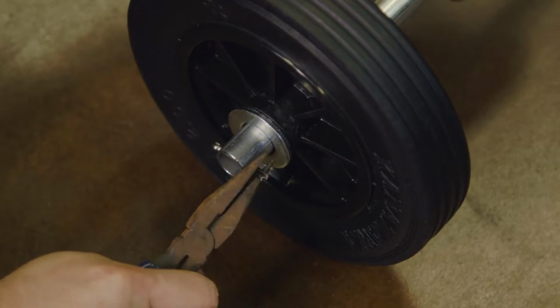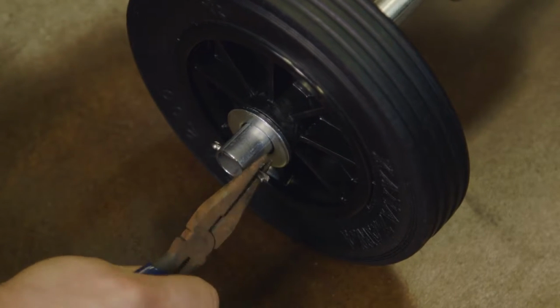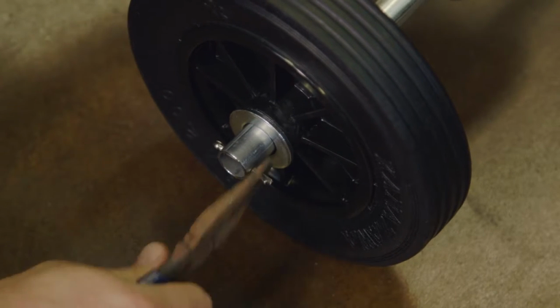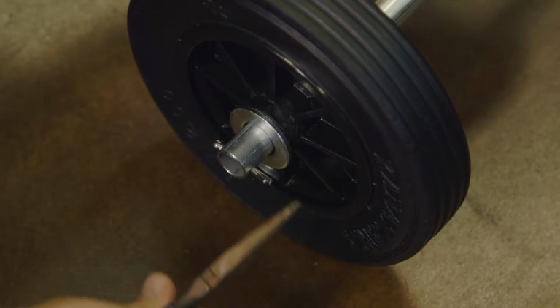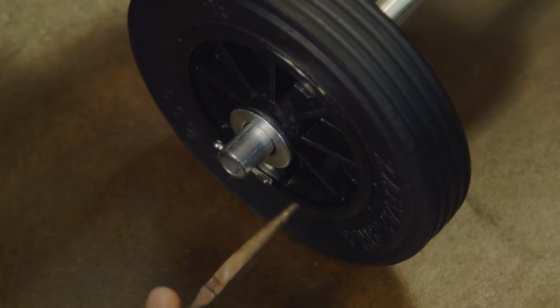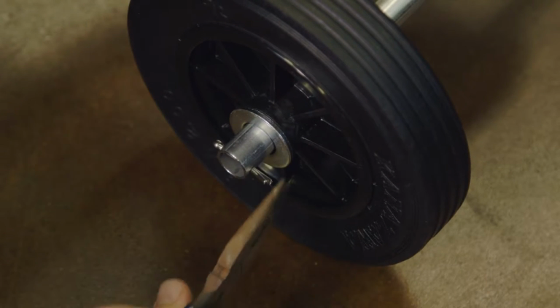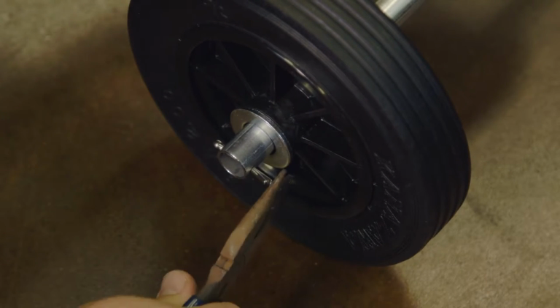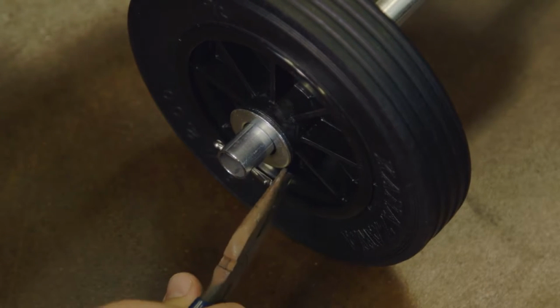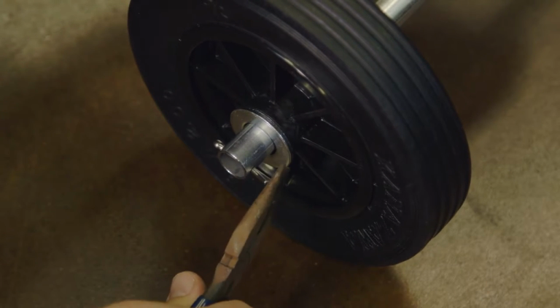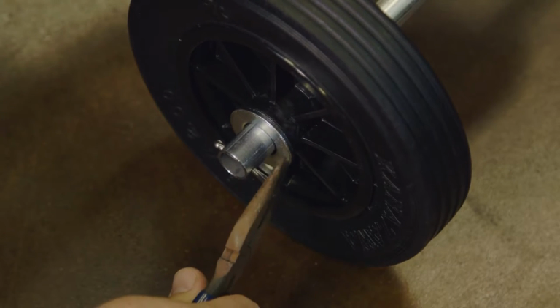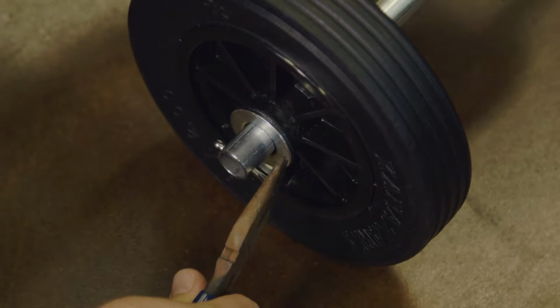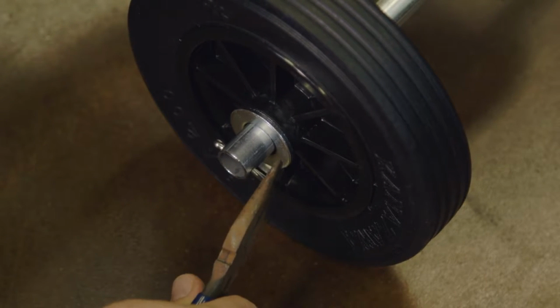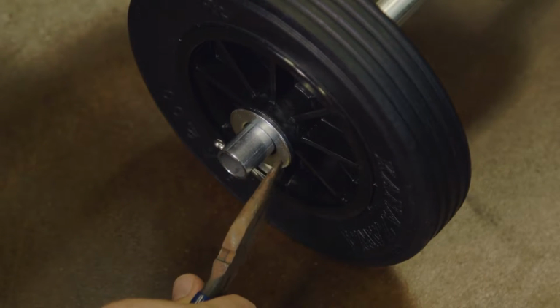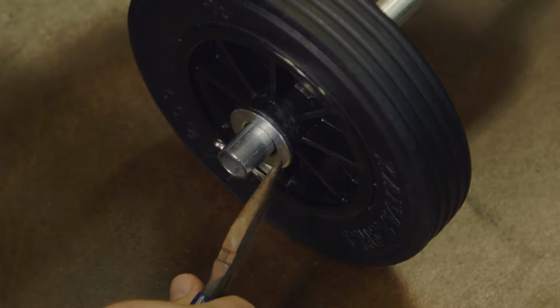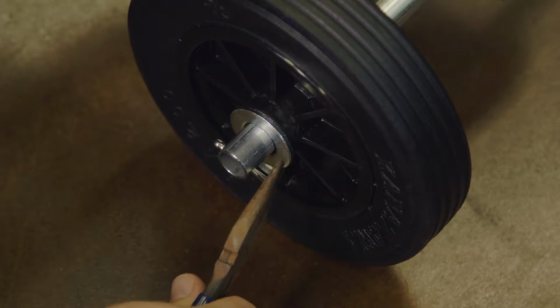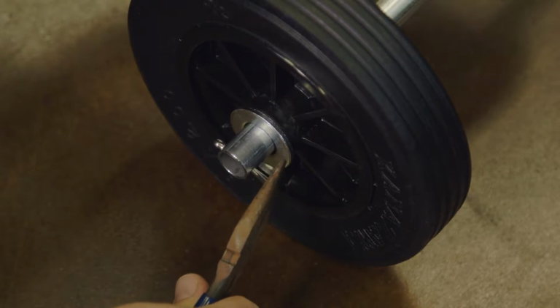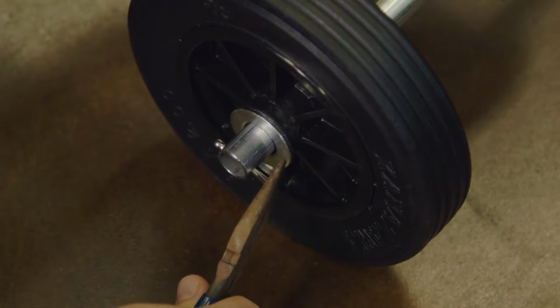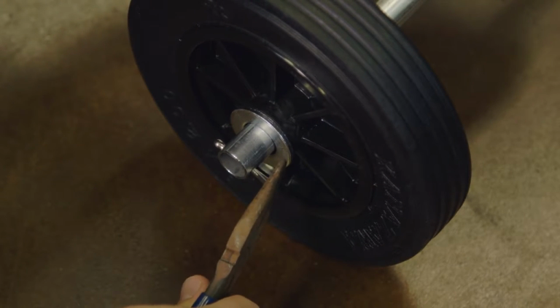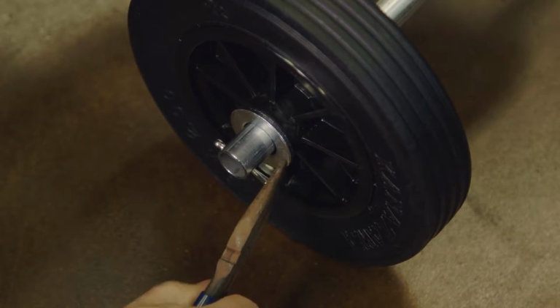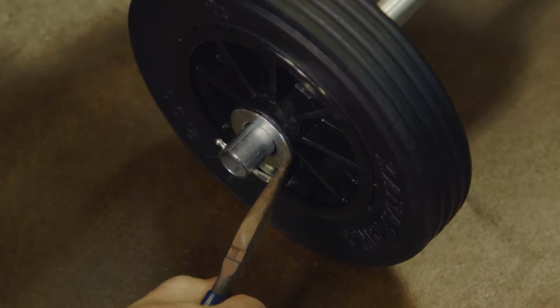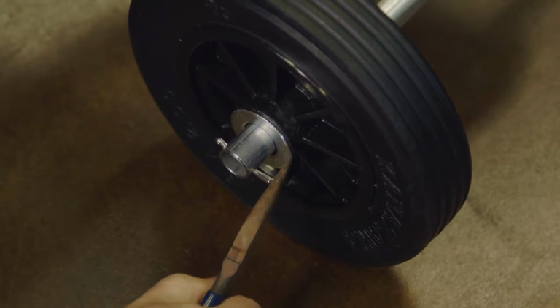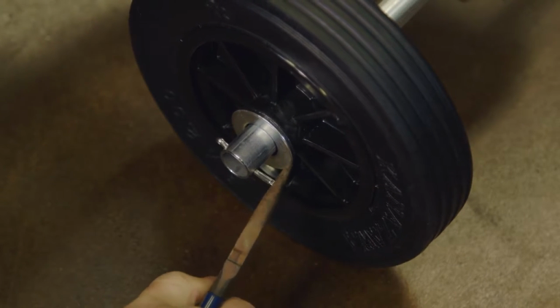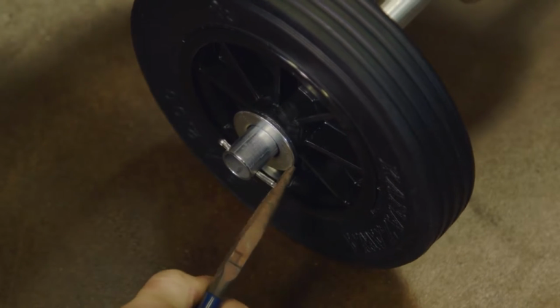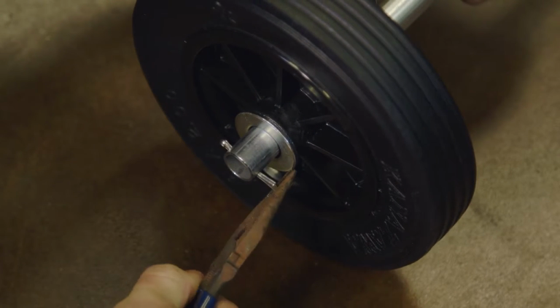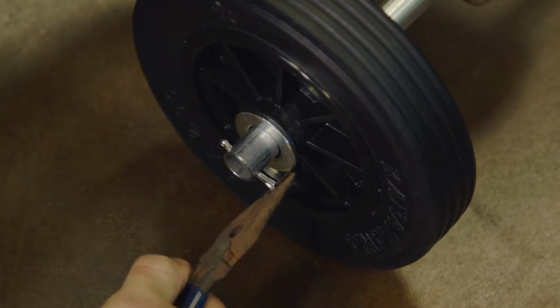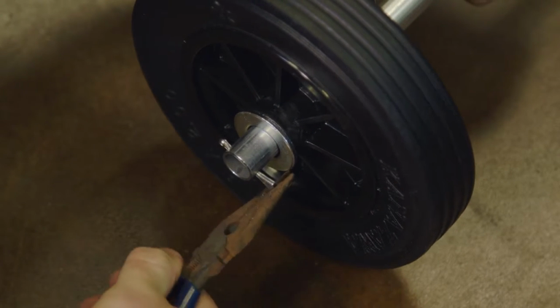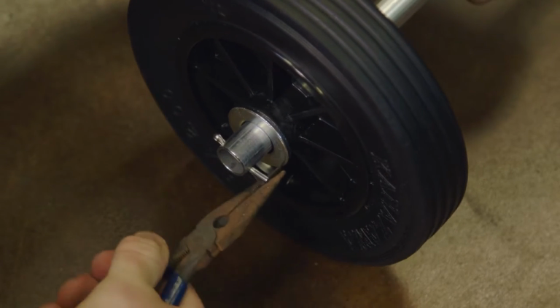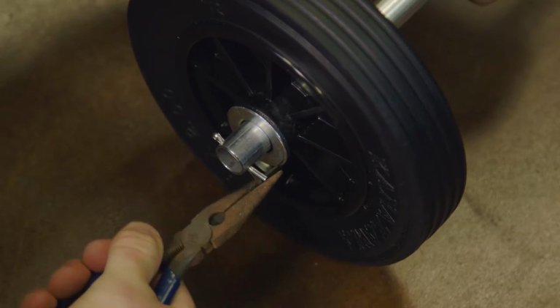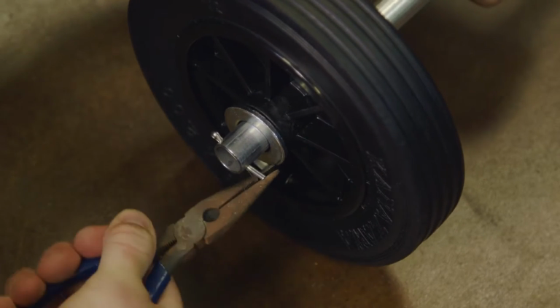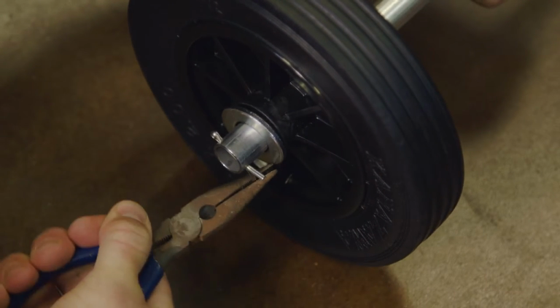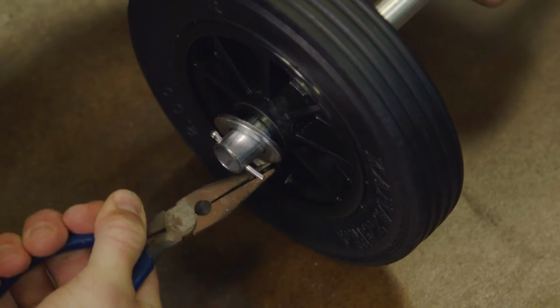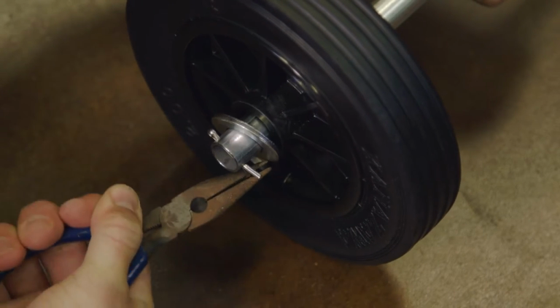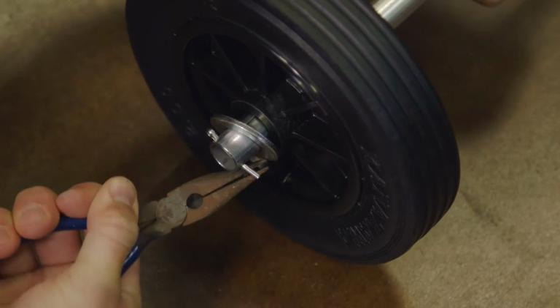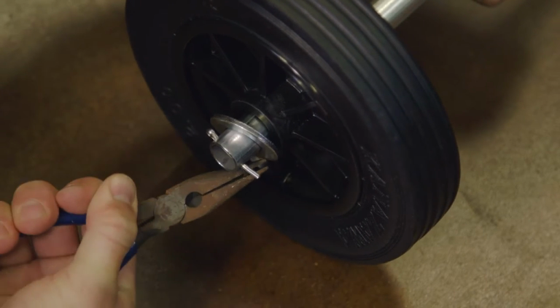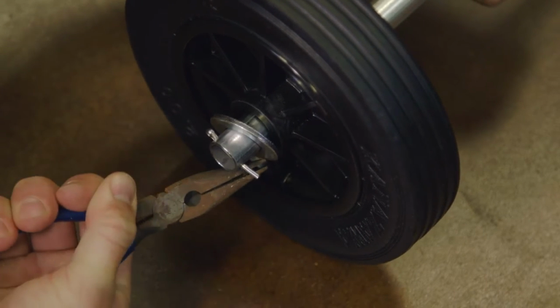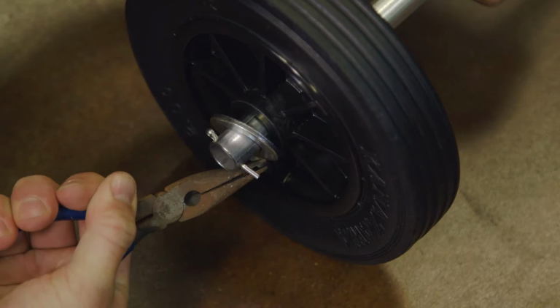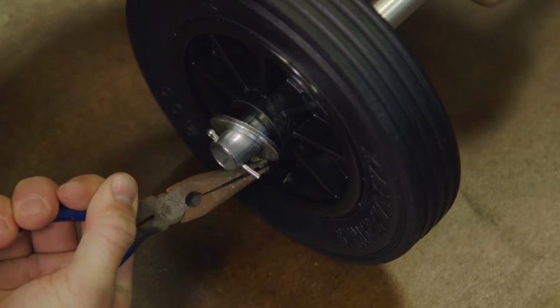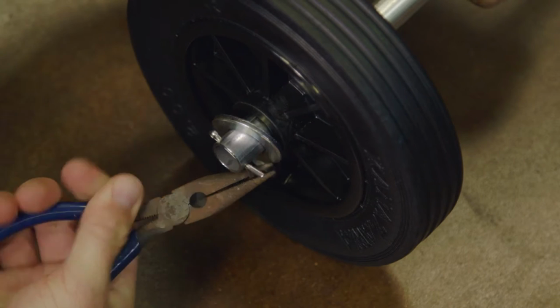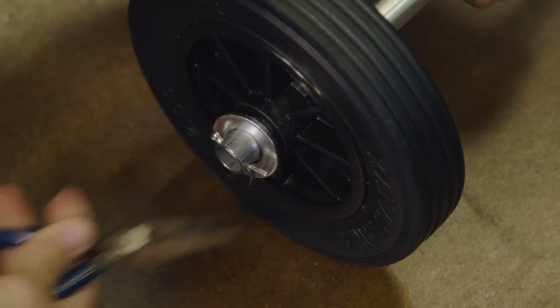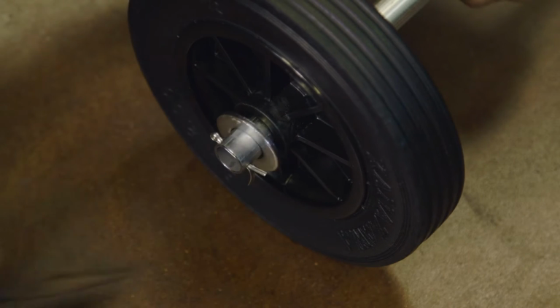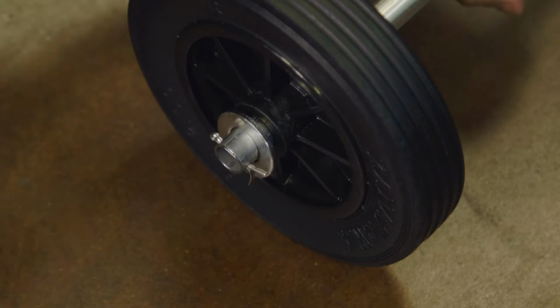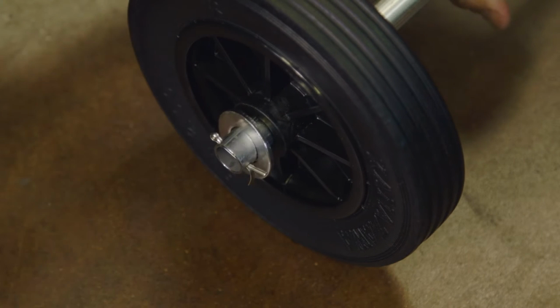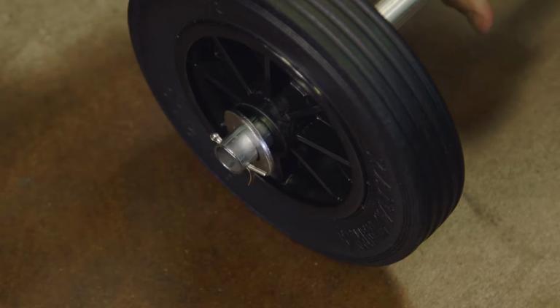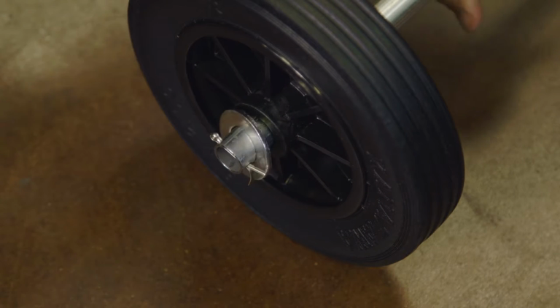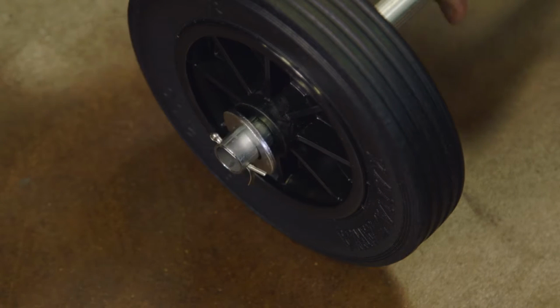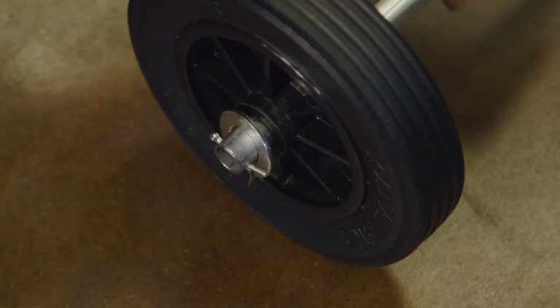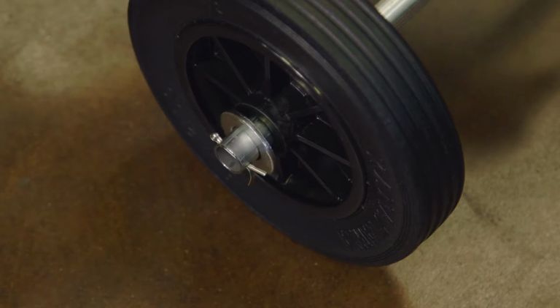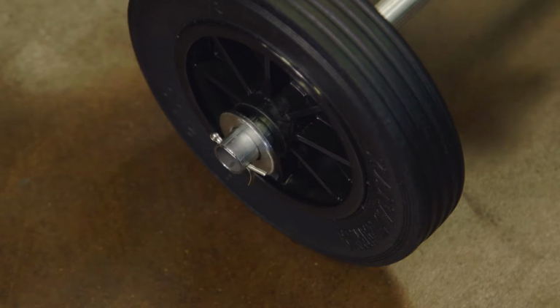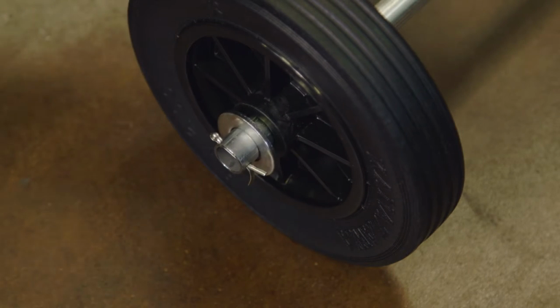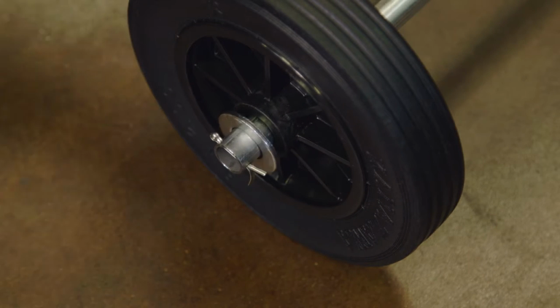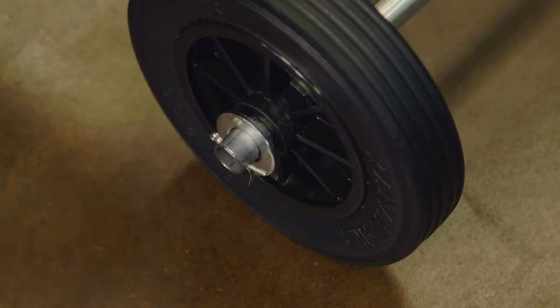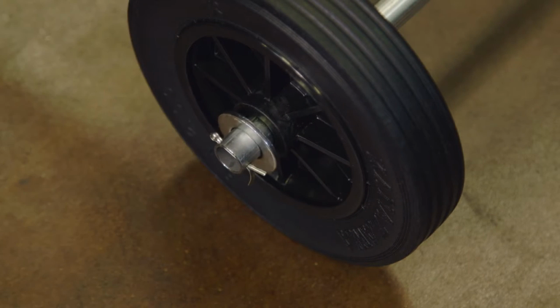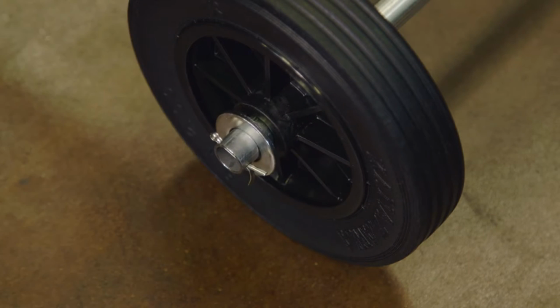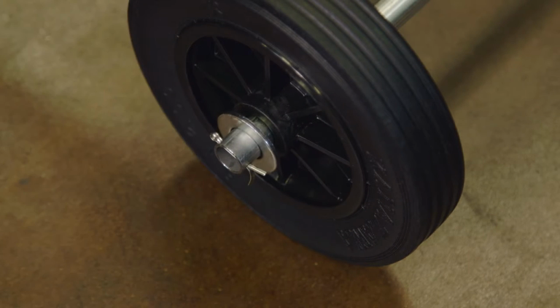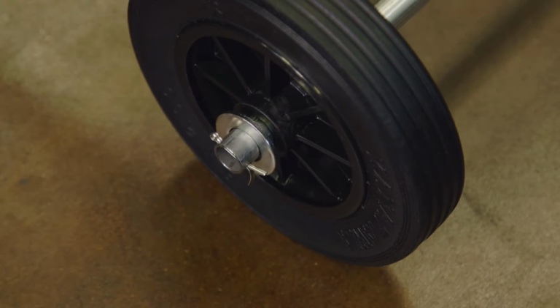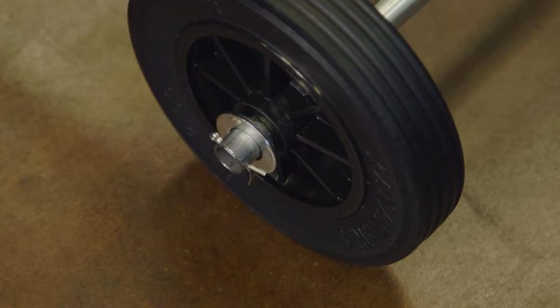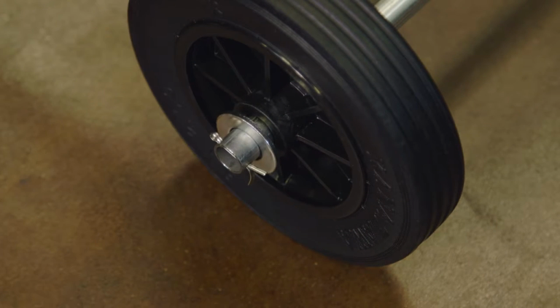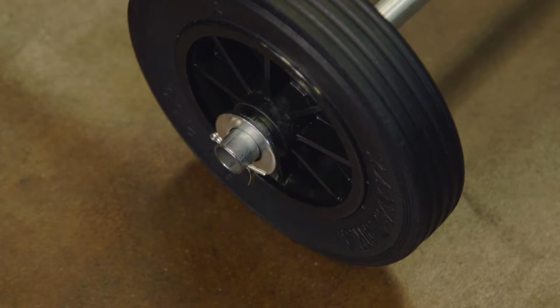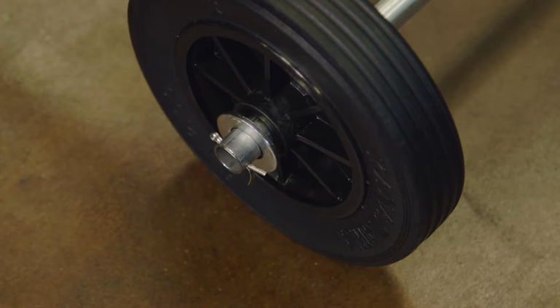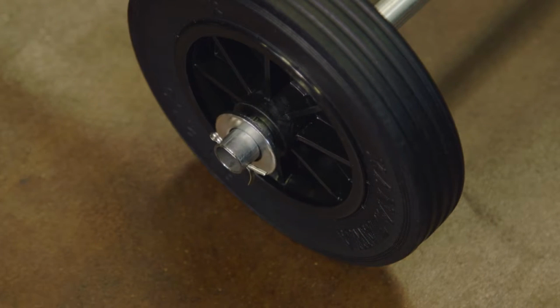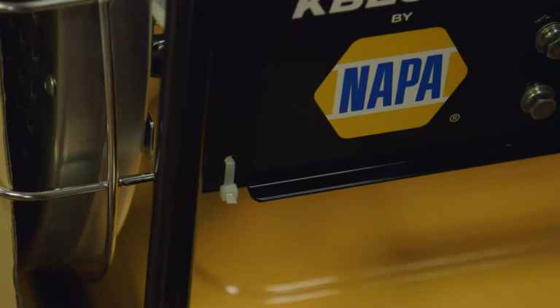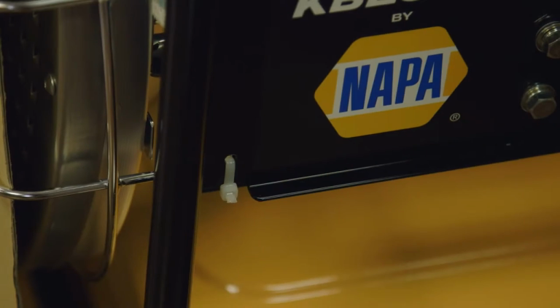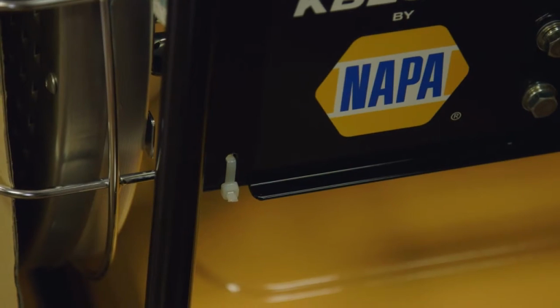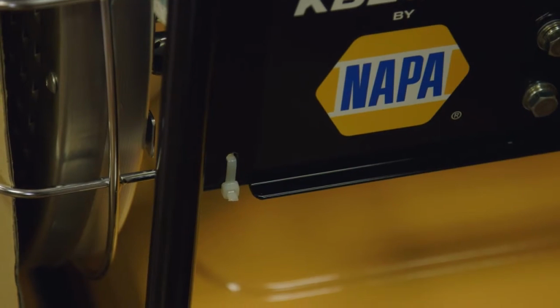Bend the prongs of the cotter pin to lock it in the axle. Repeat the last few steps to install the second wheel to the other end of the axle.